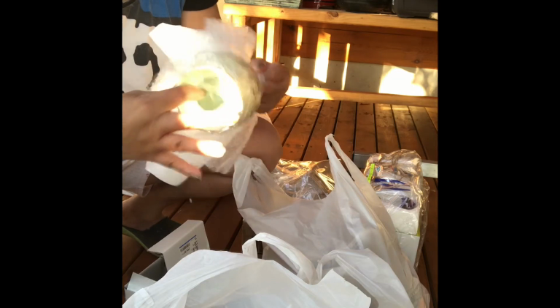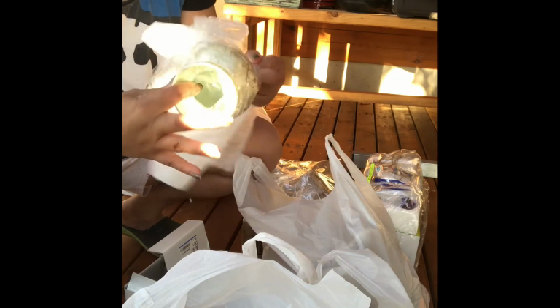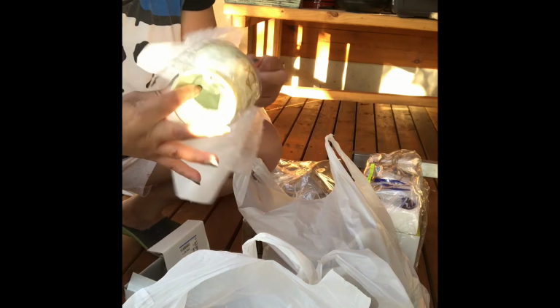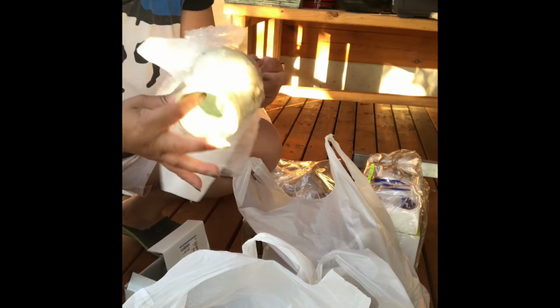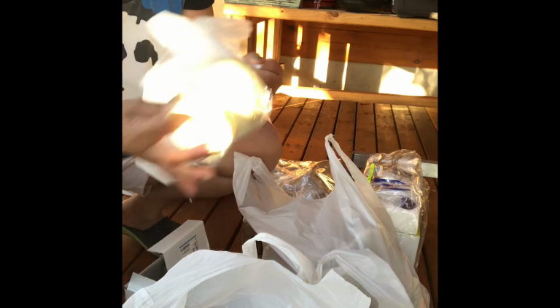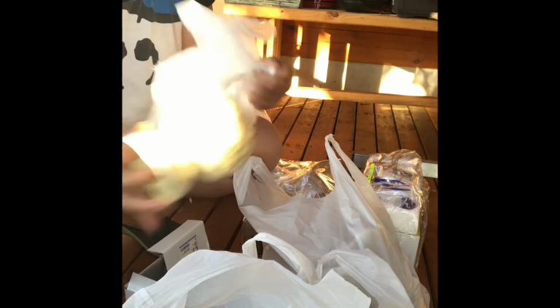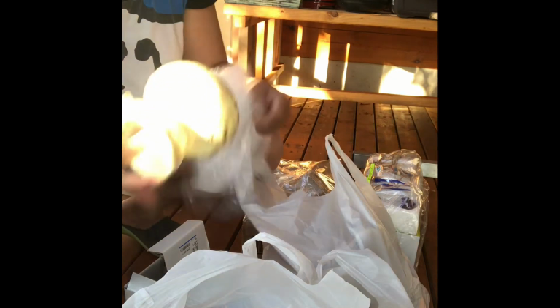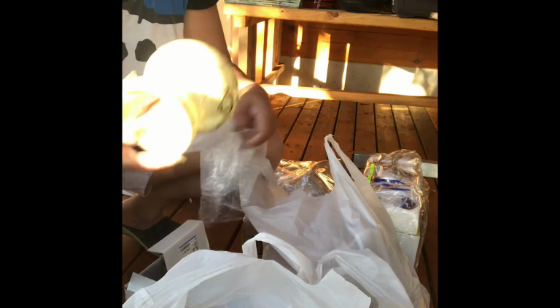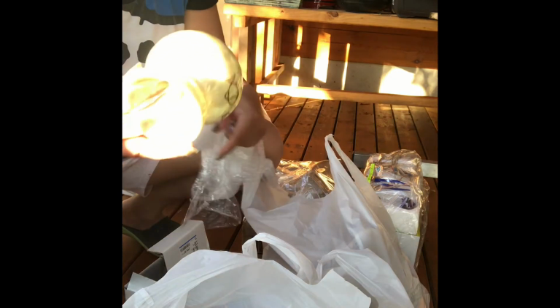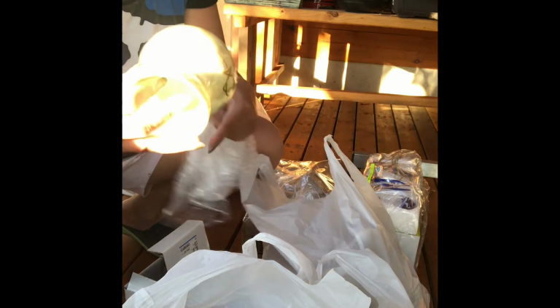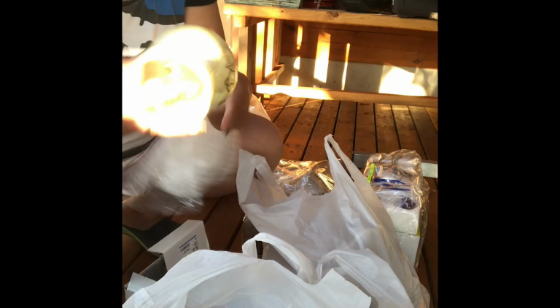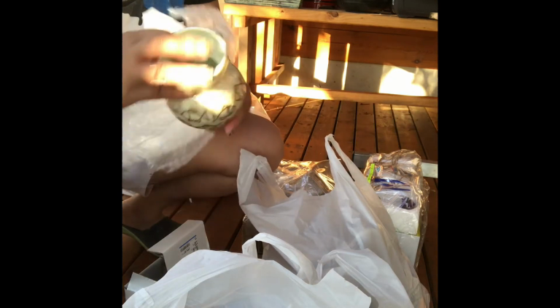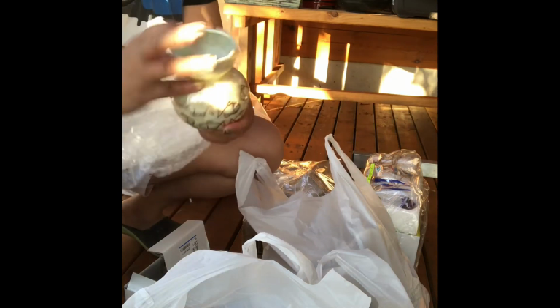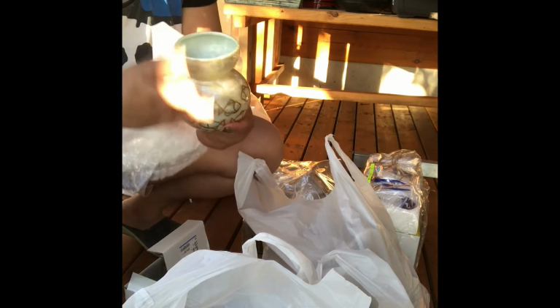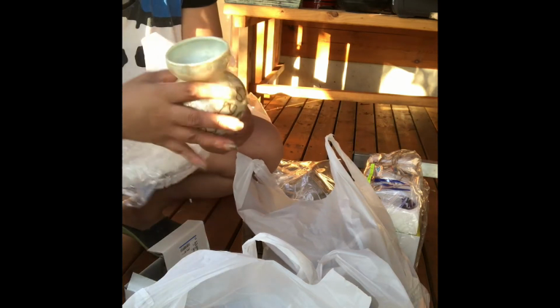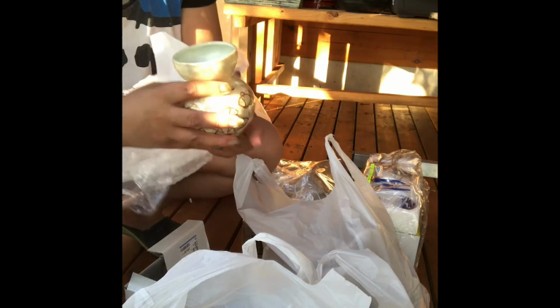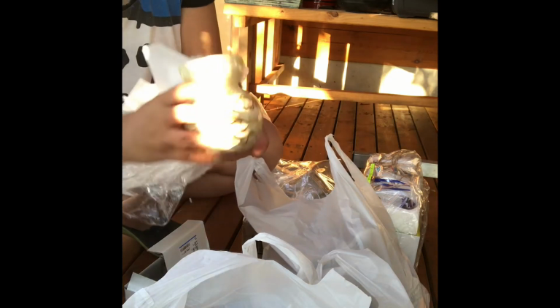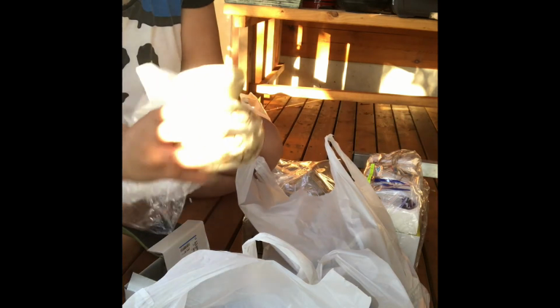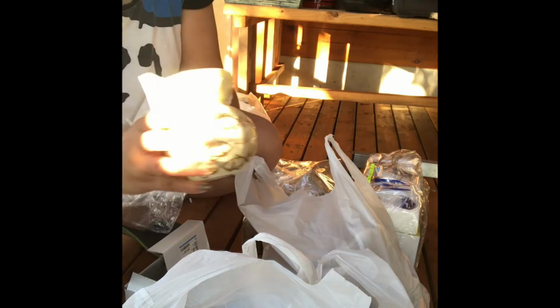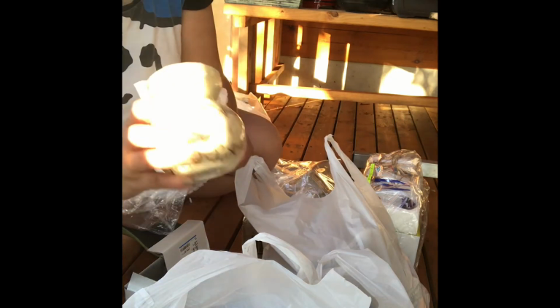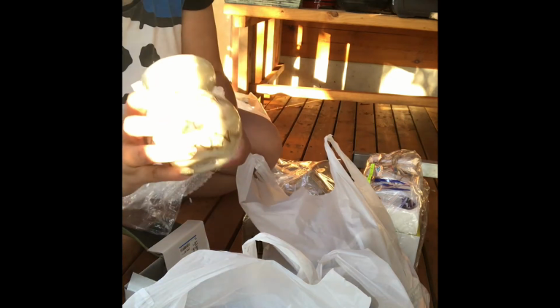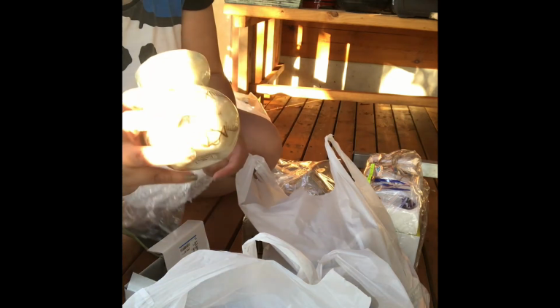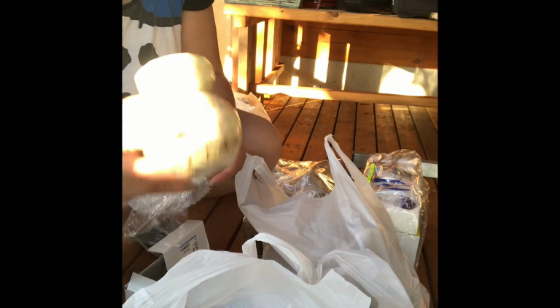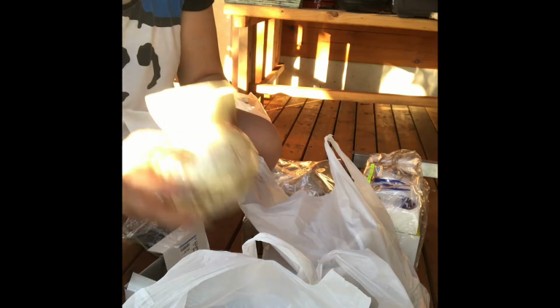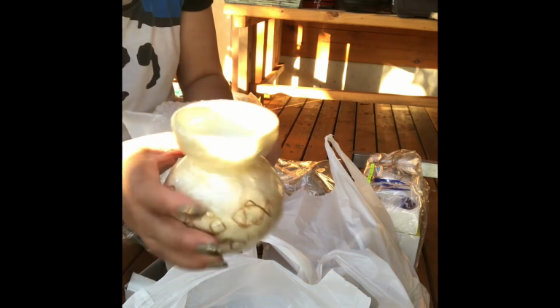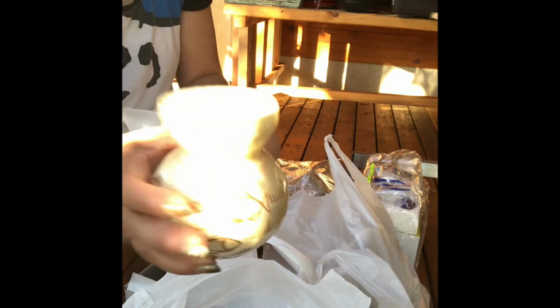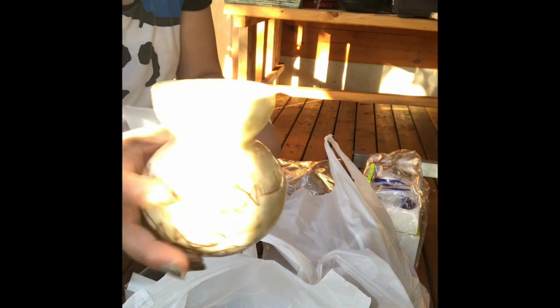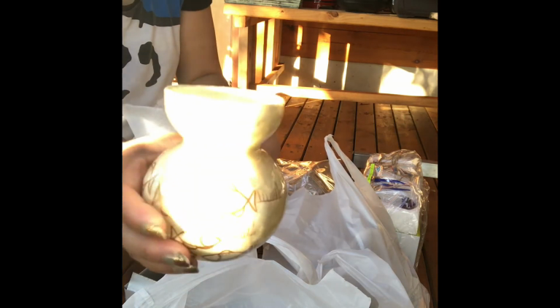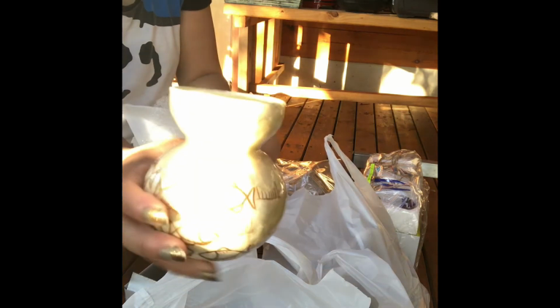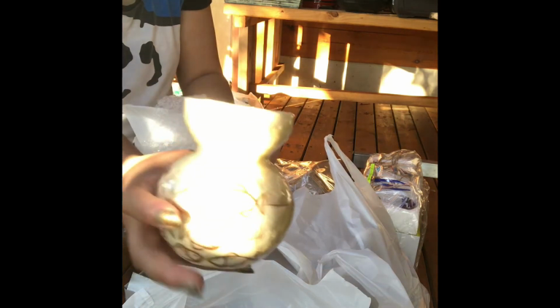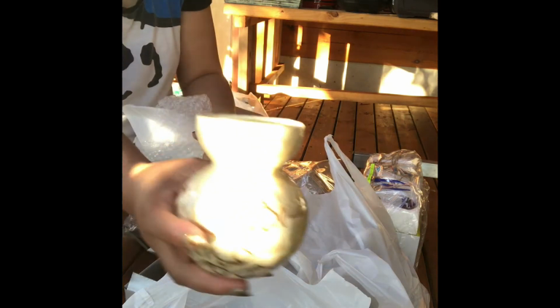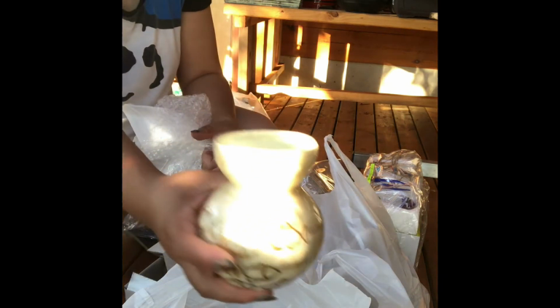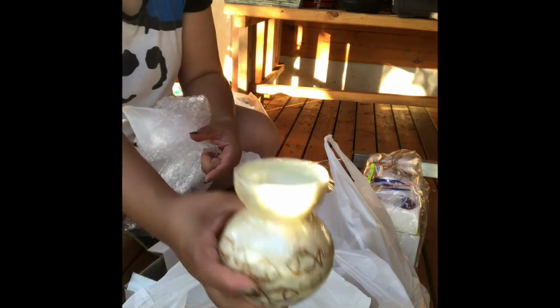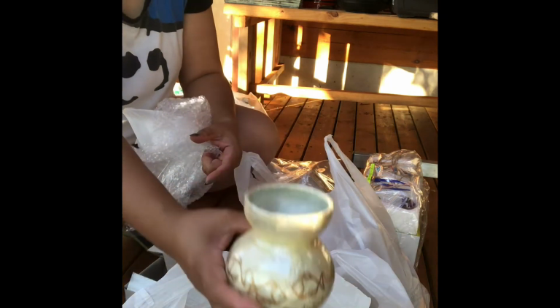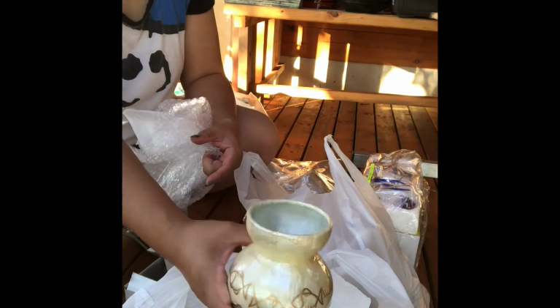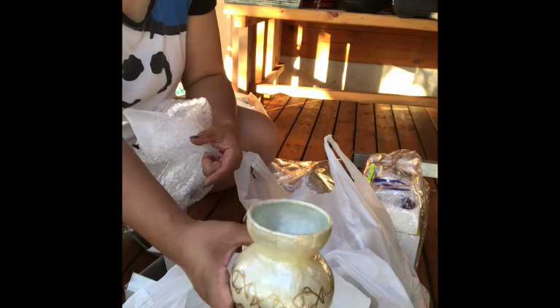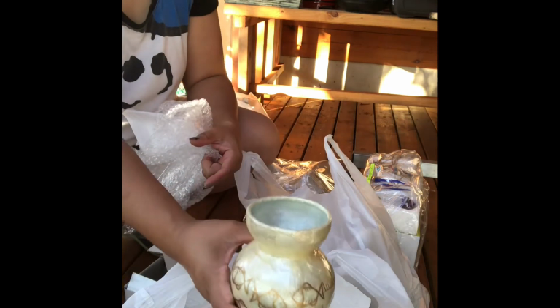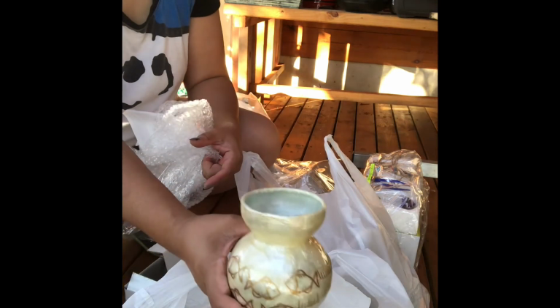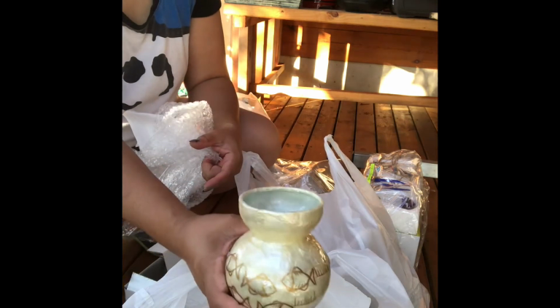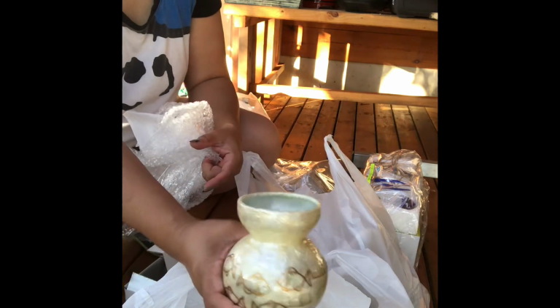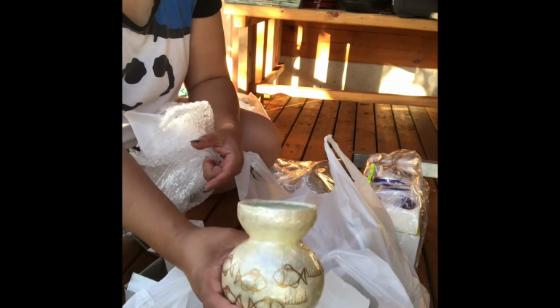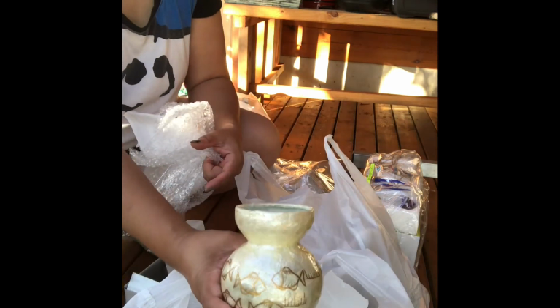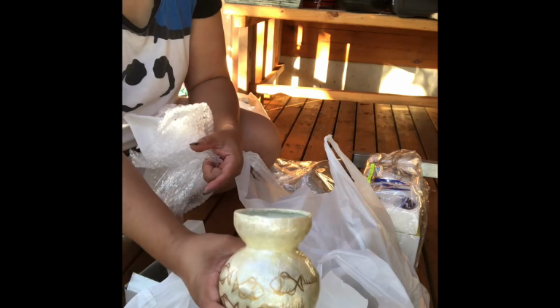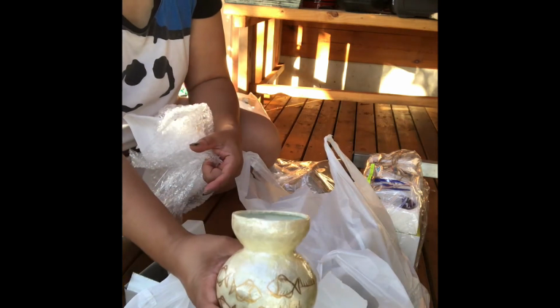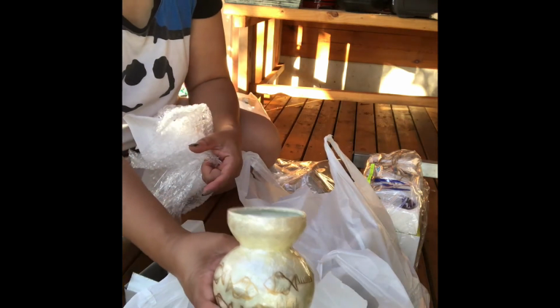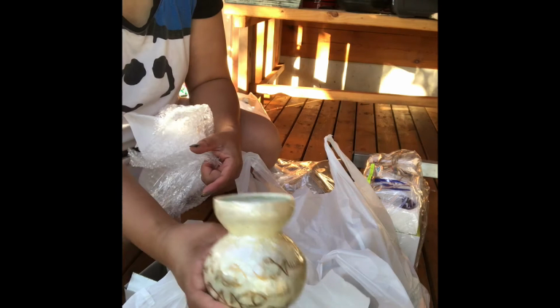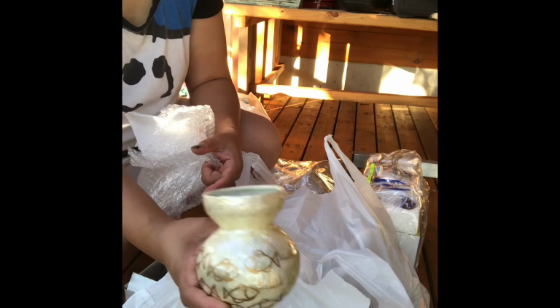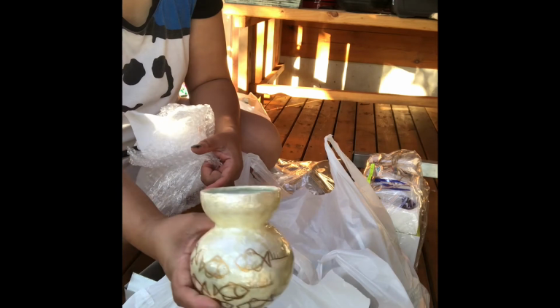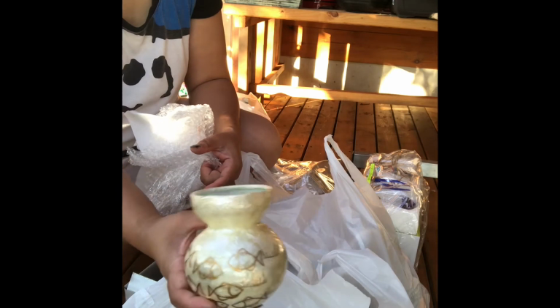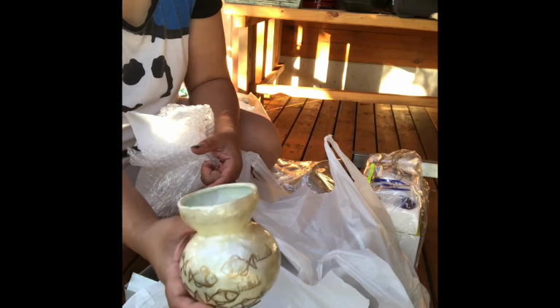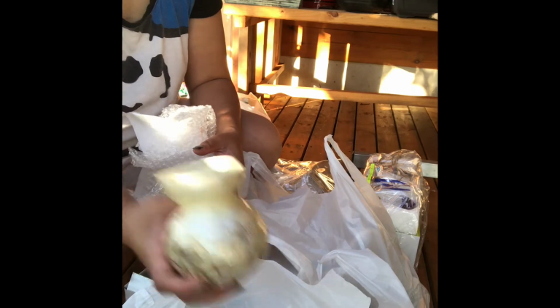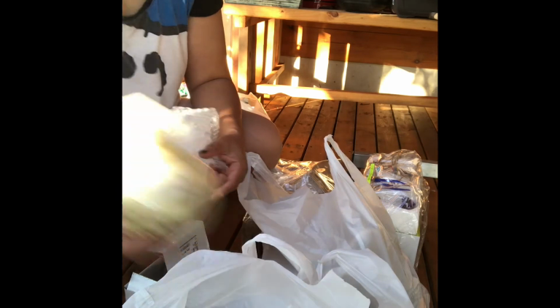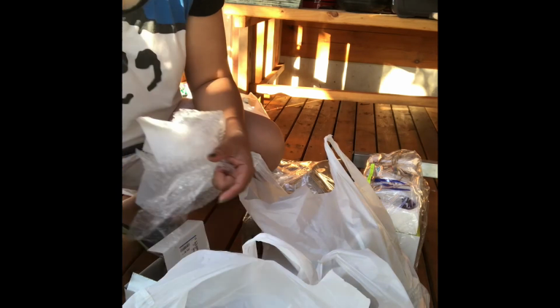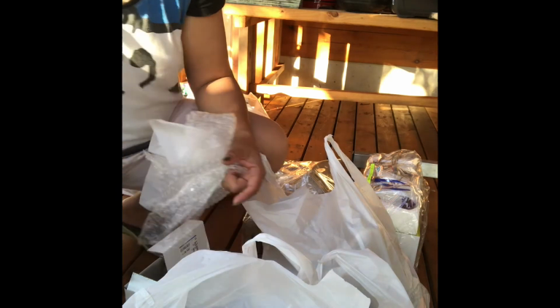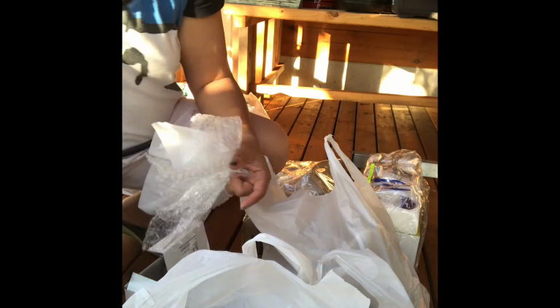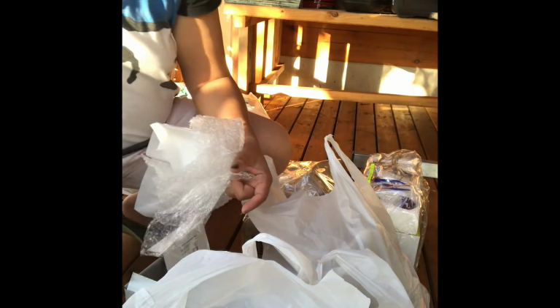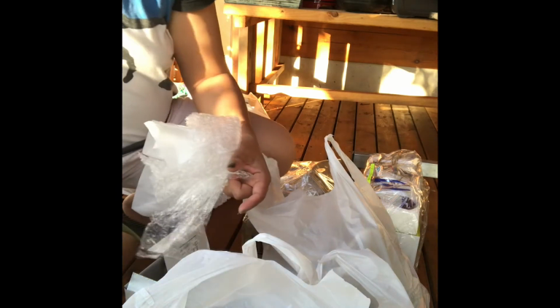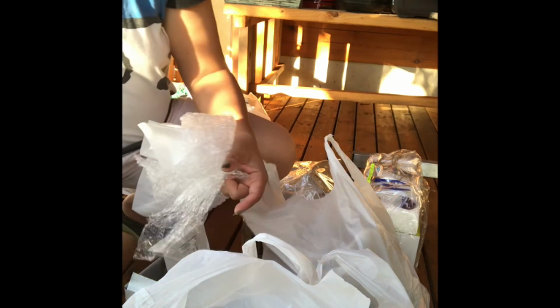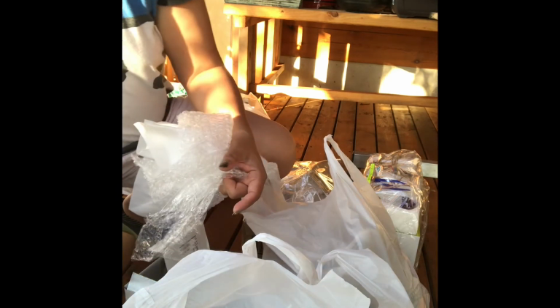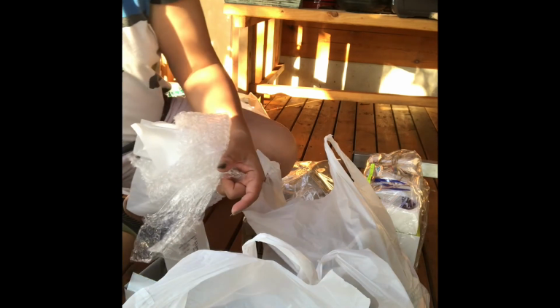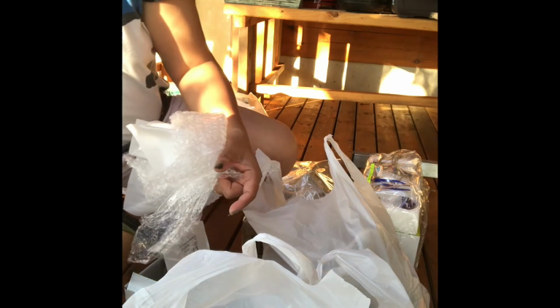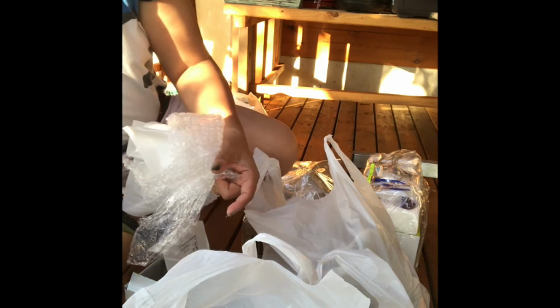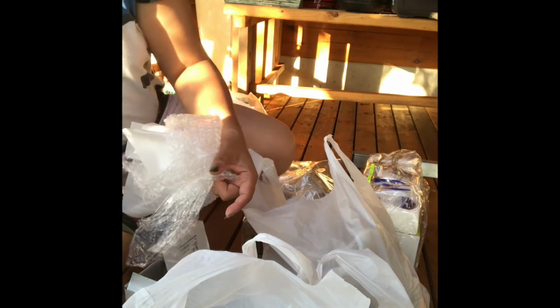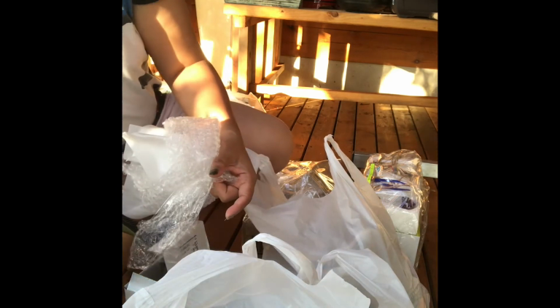Para sa mga cute na succulents. Hindi po ba? Yeah.